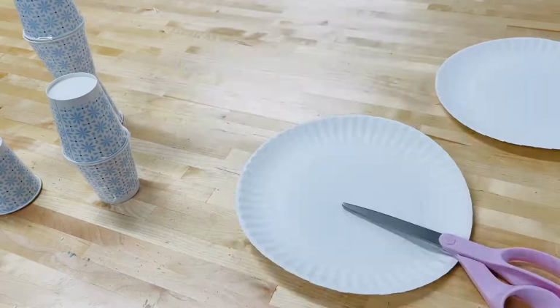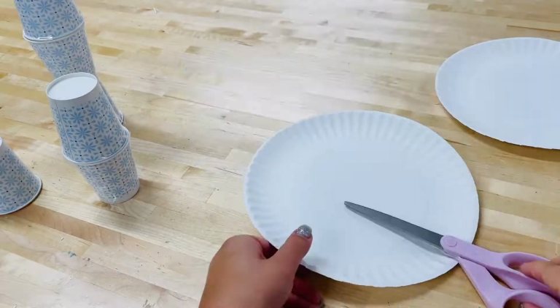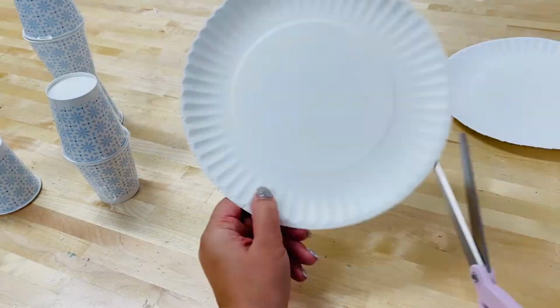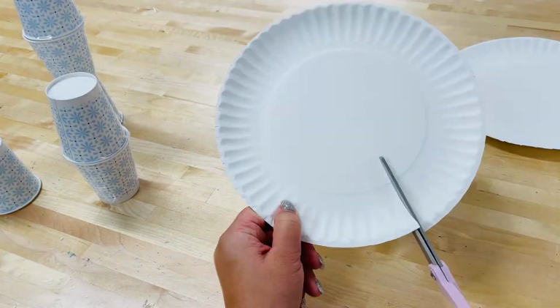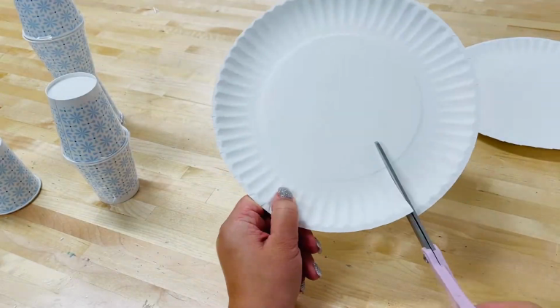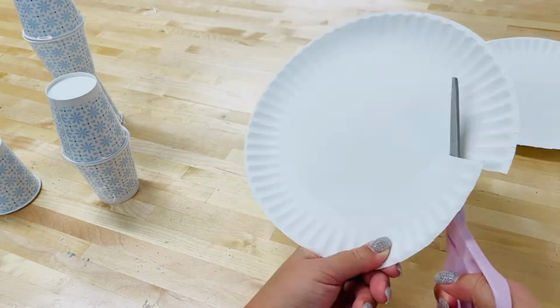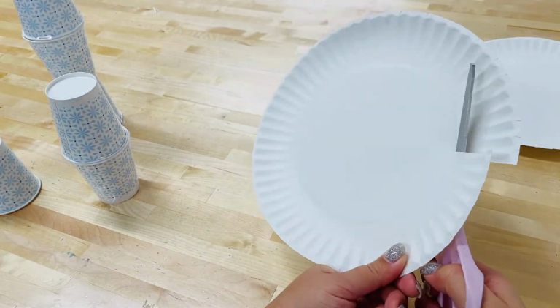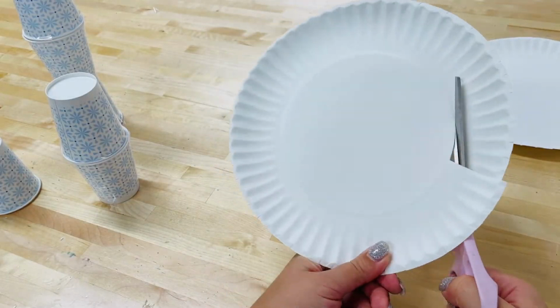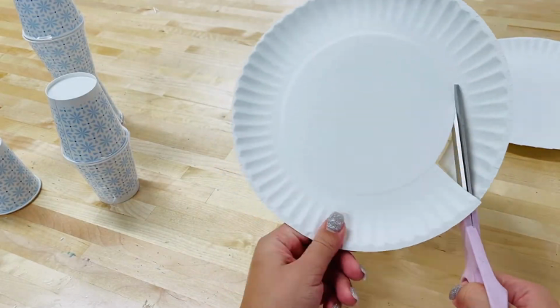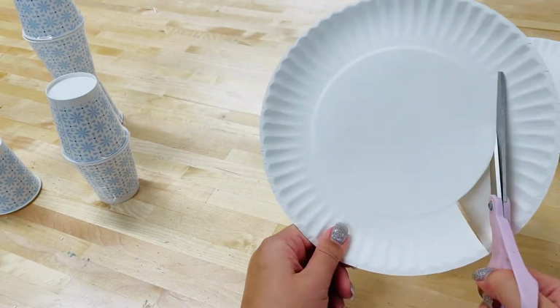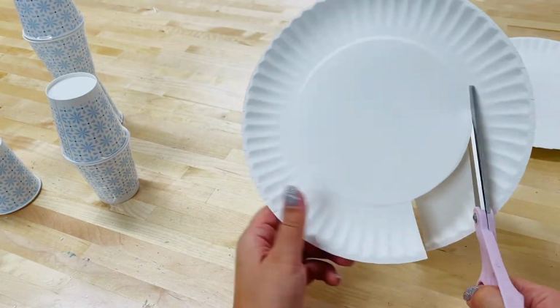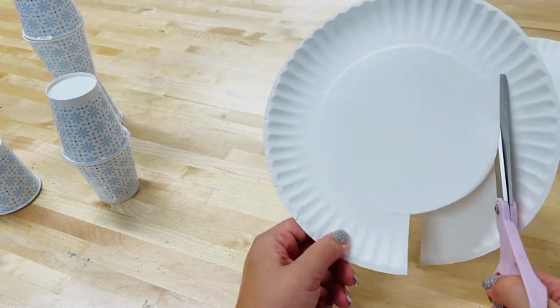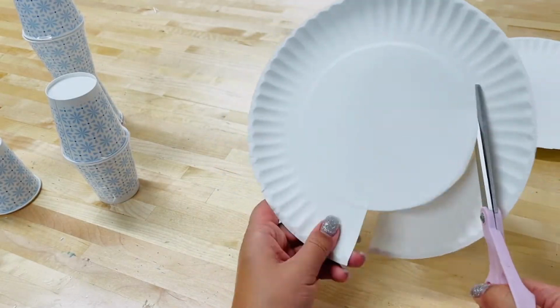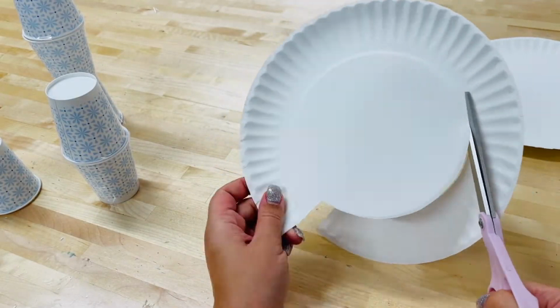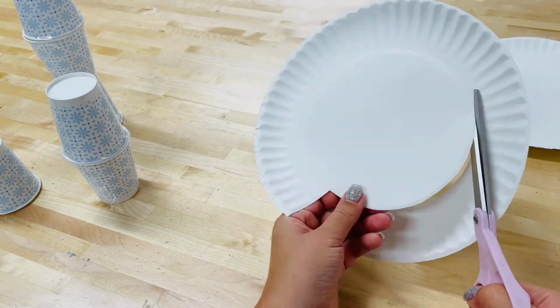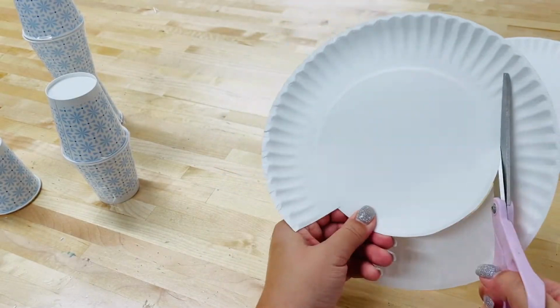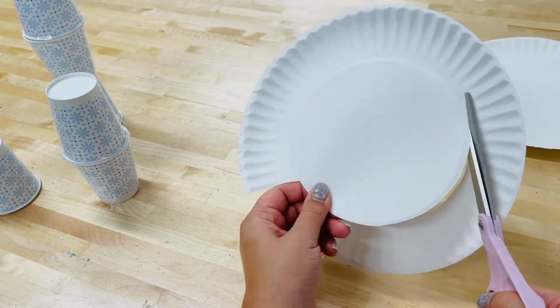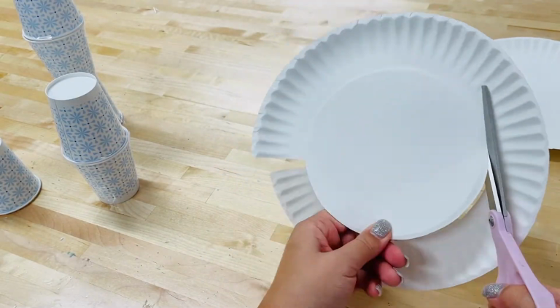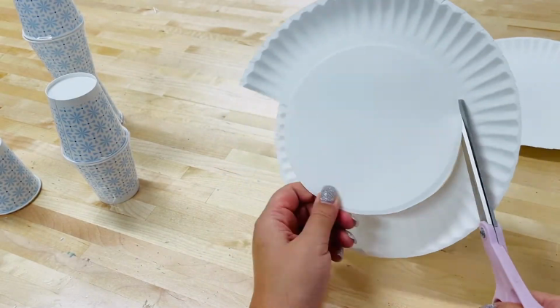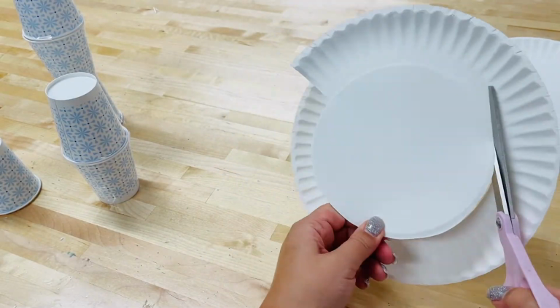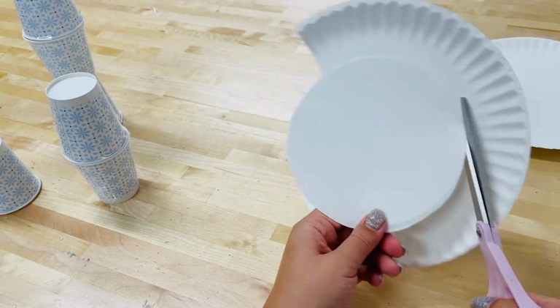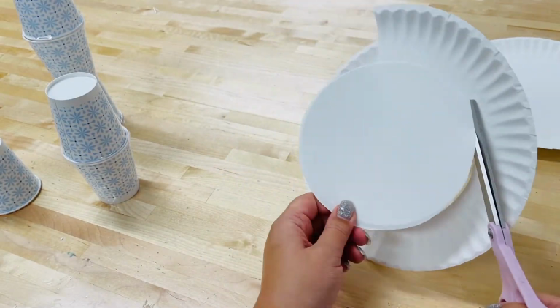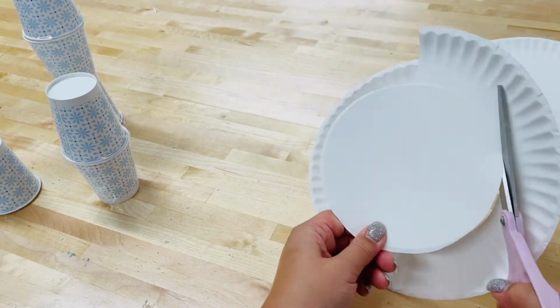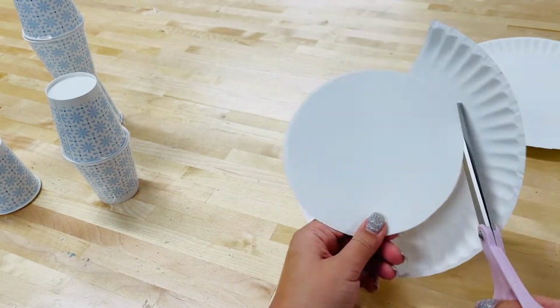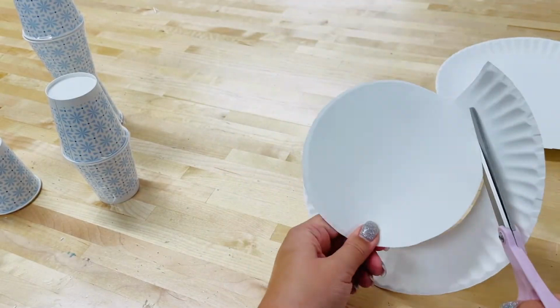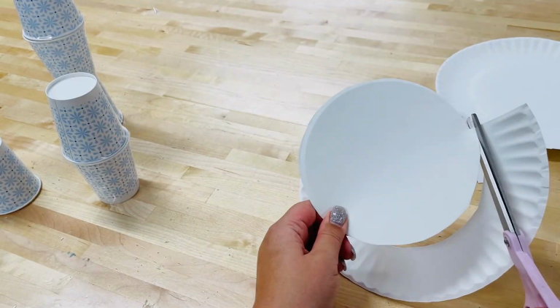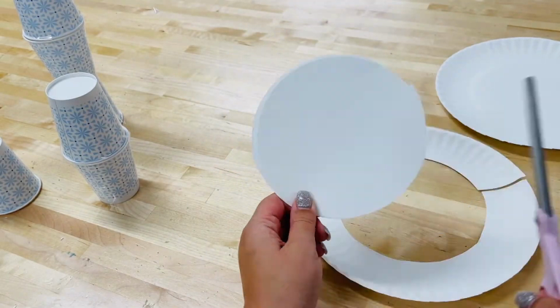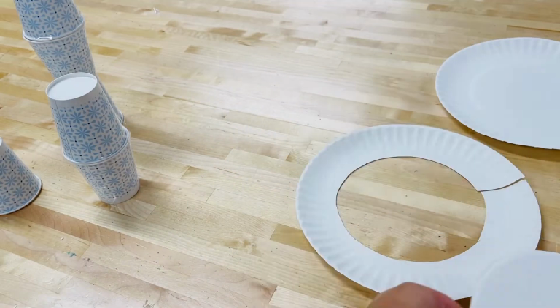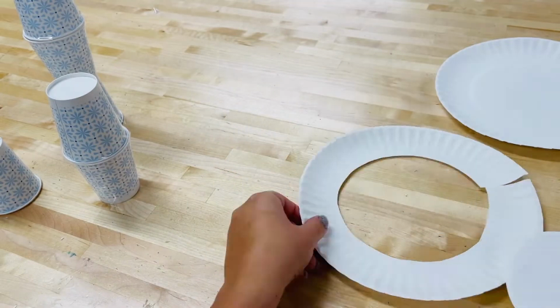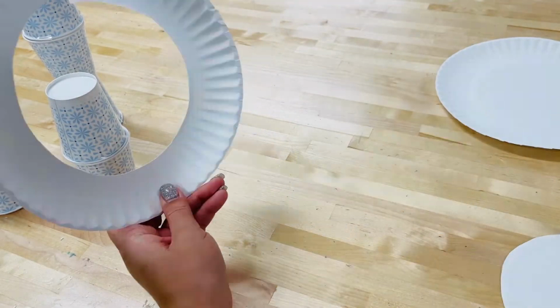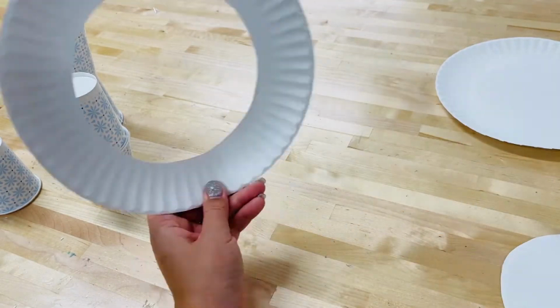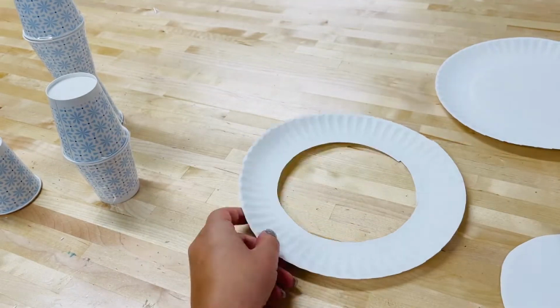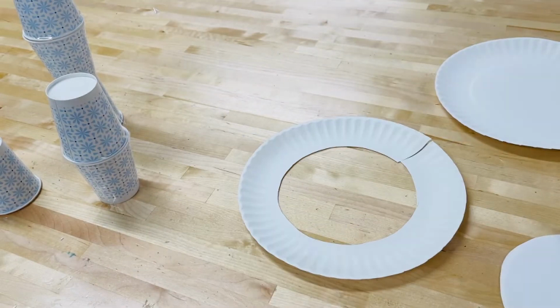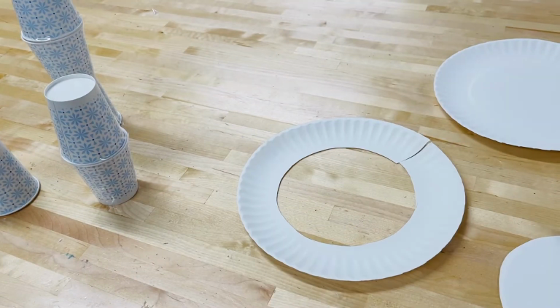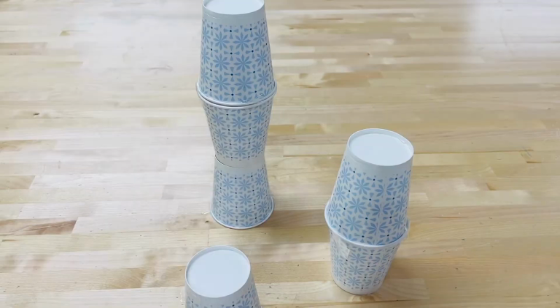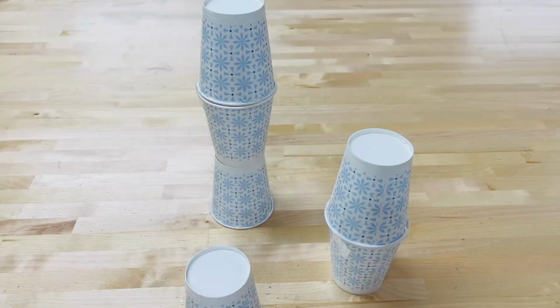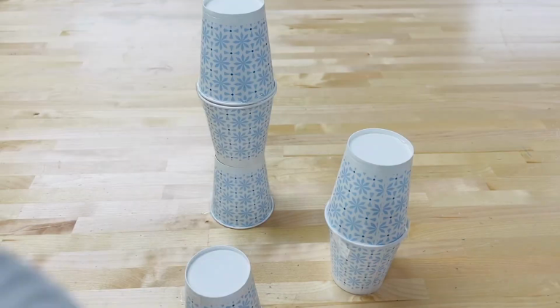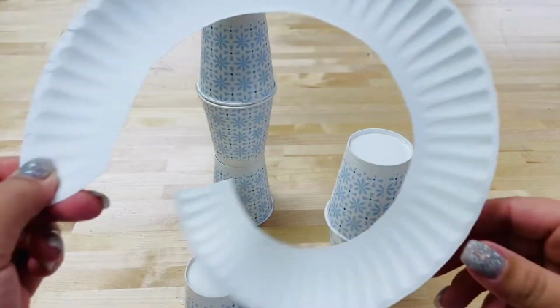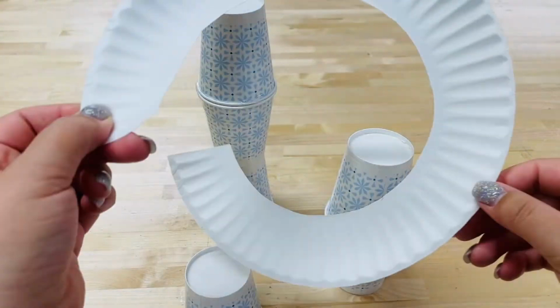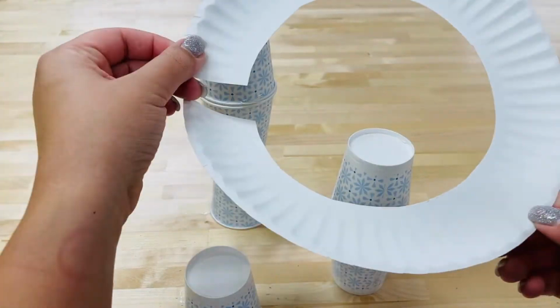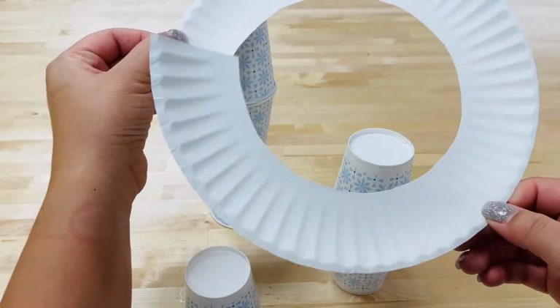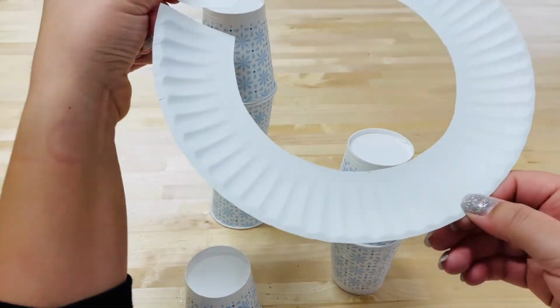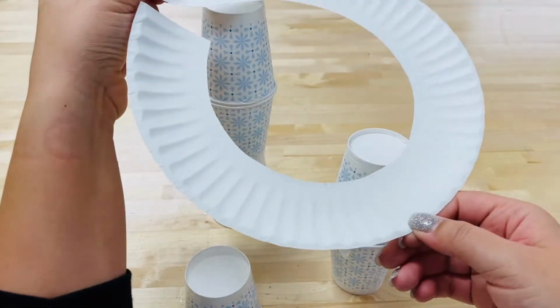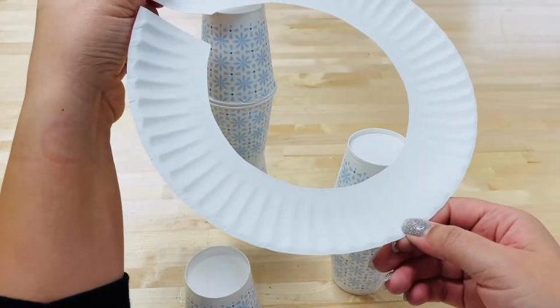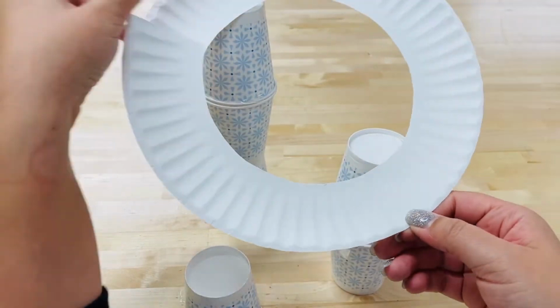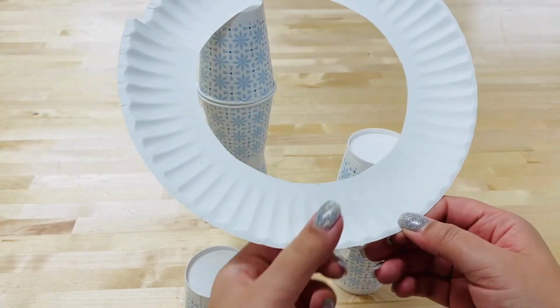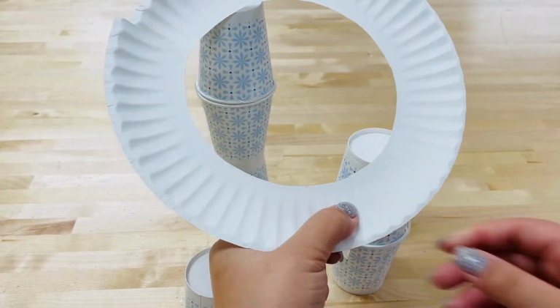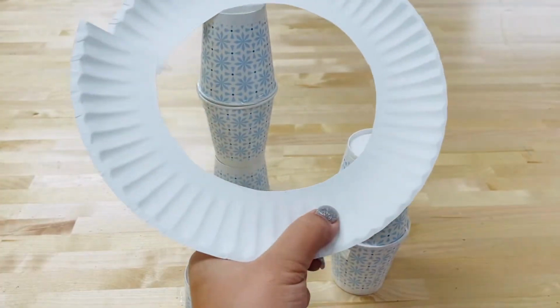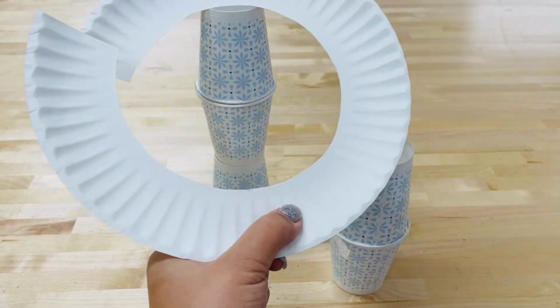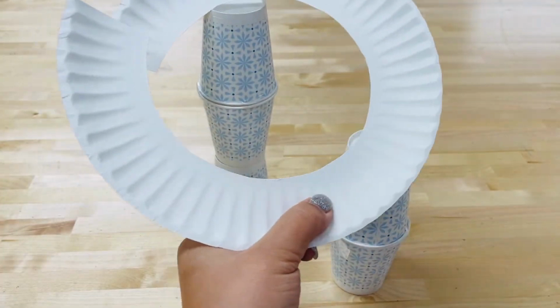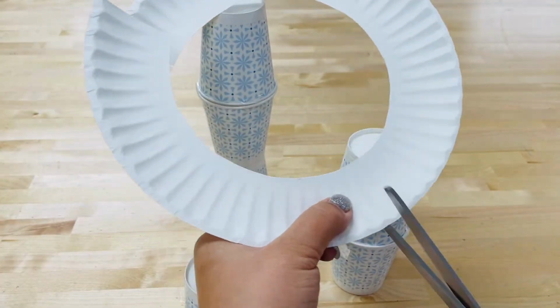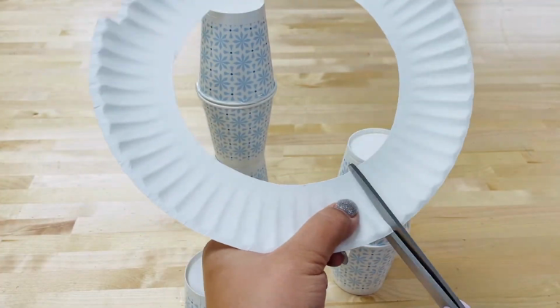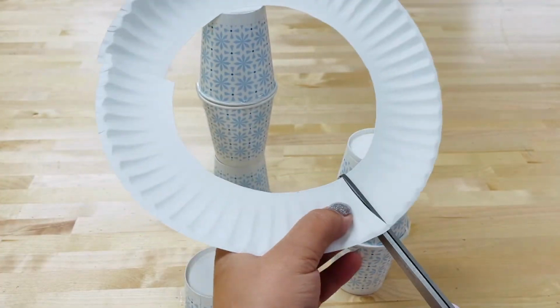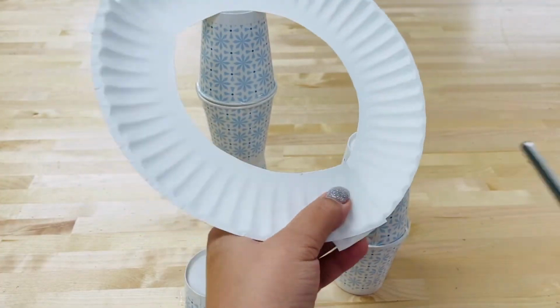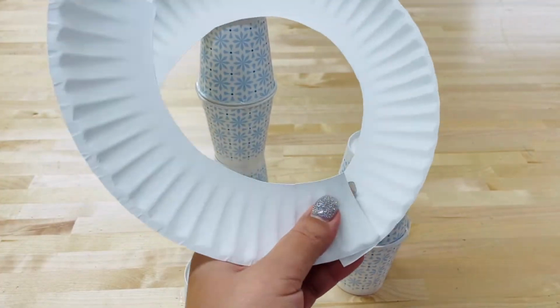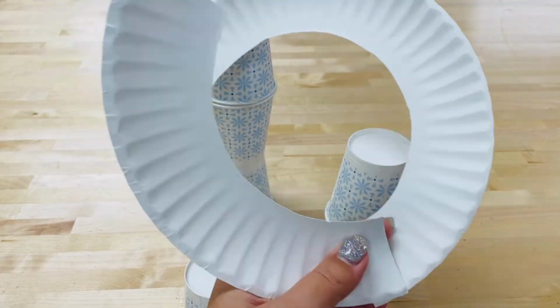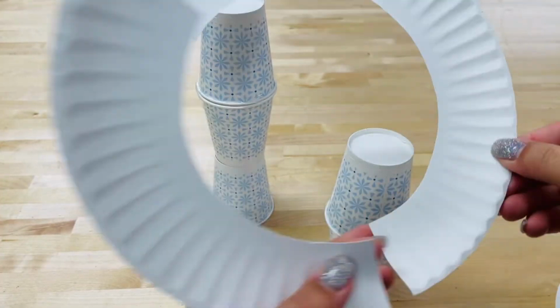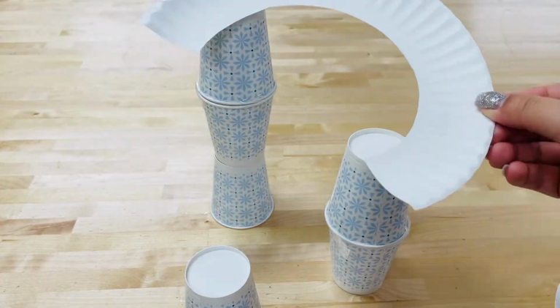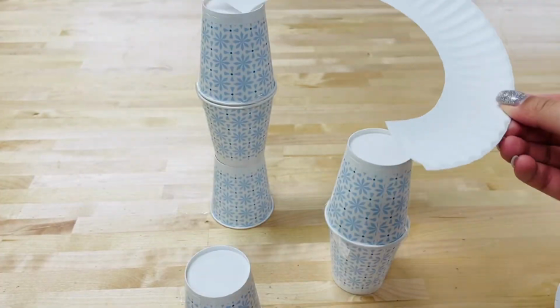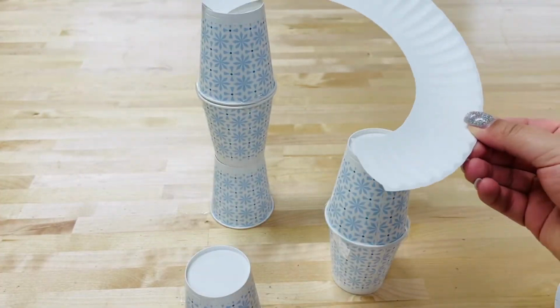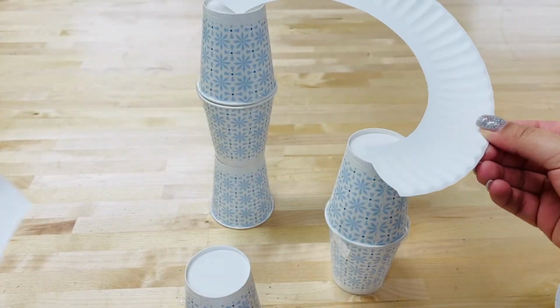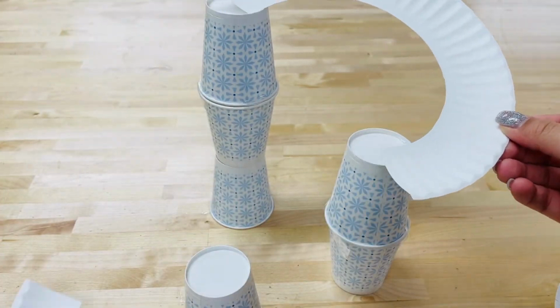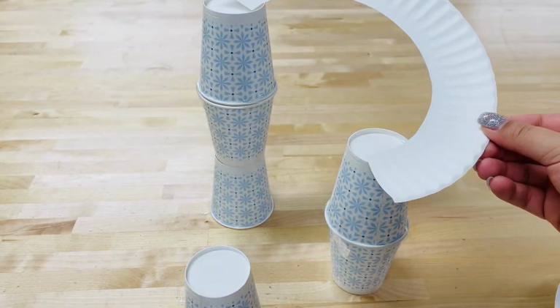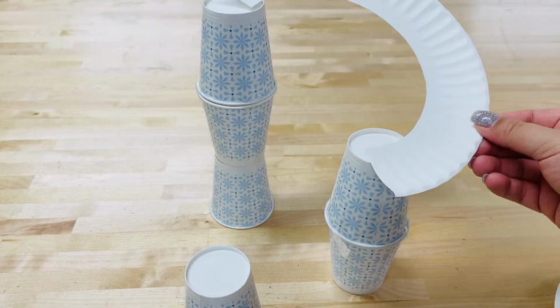Cut out the middle of a paper plate. Cut different sizes out of your track from the paper plate.